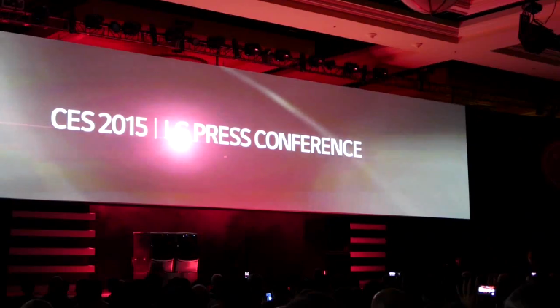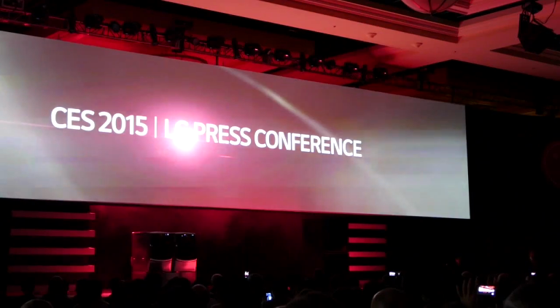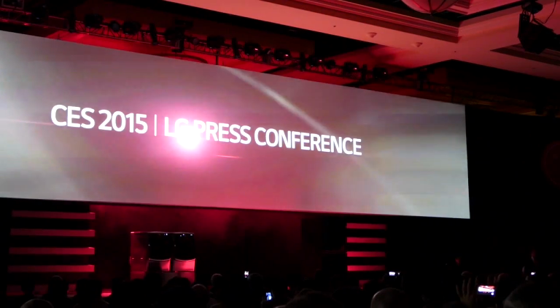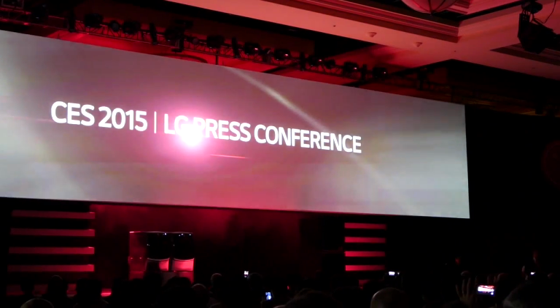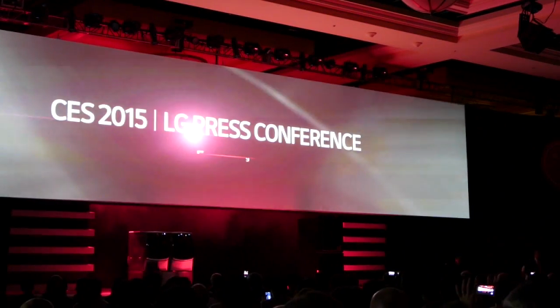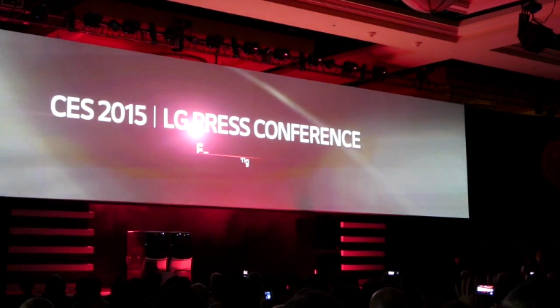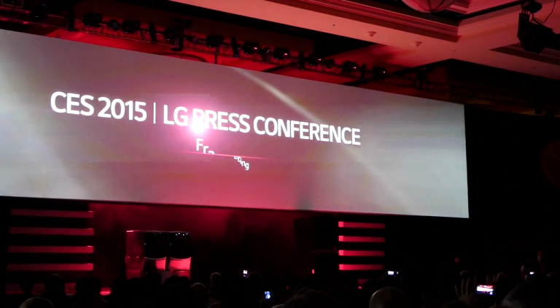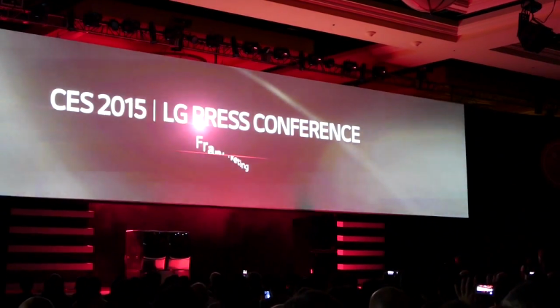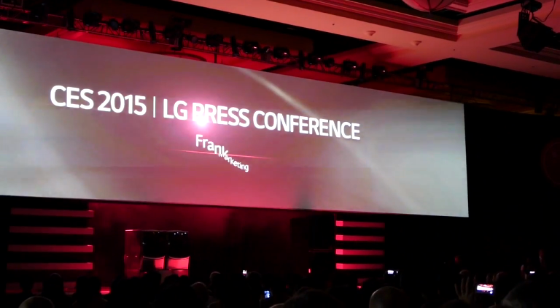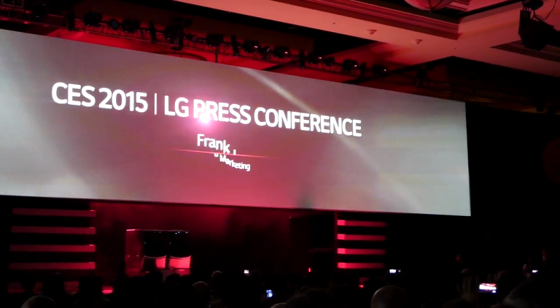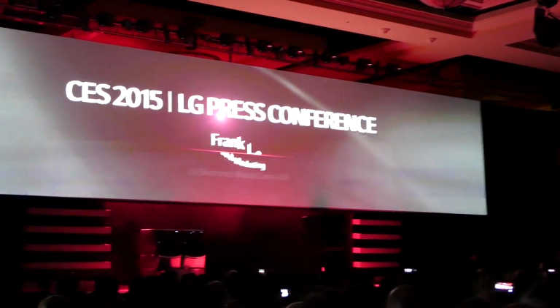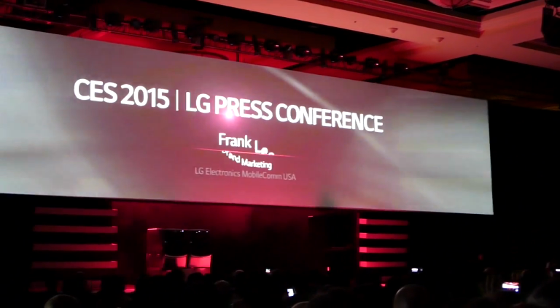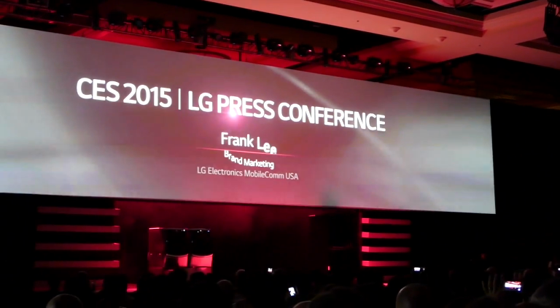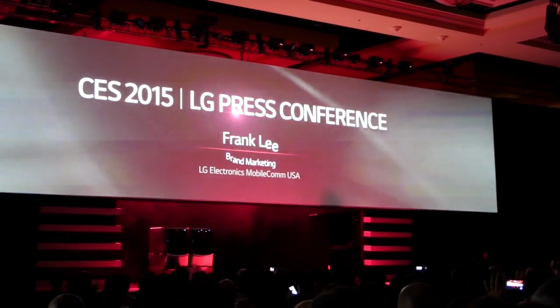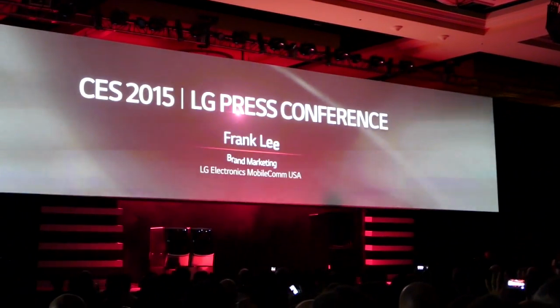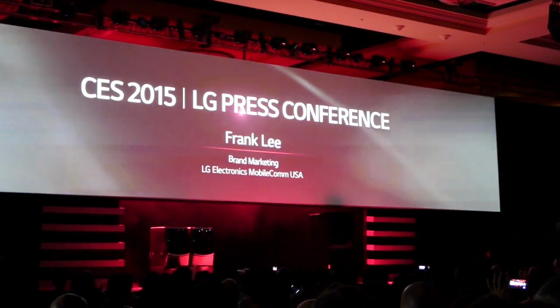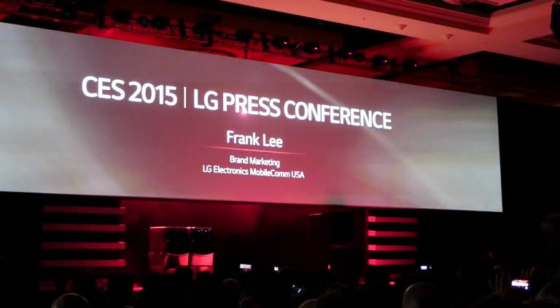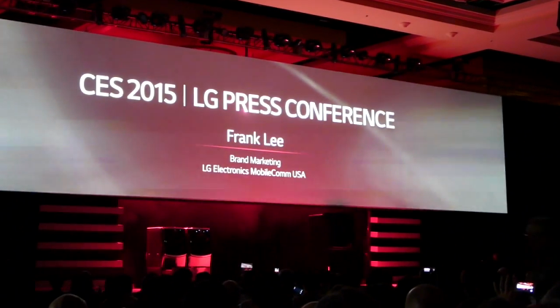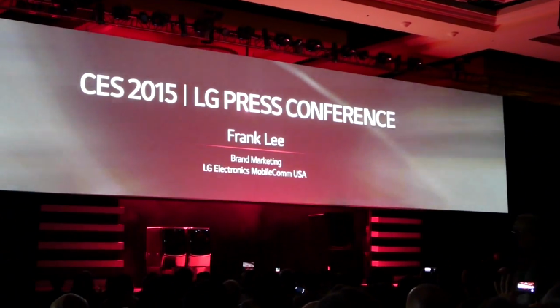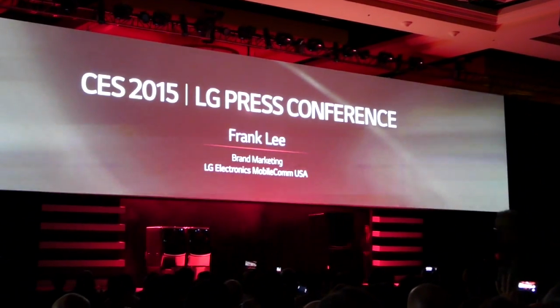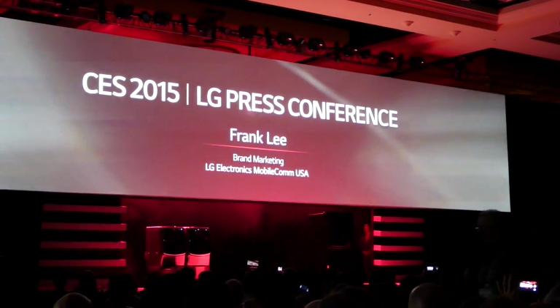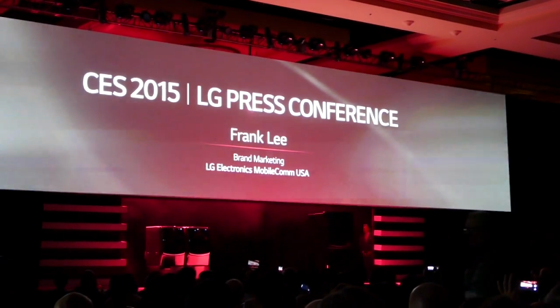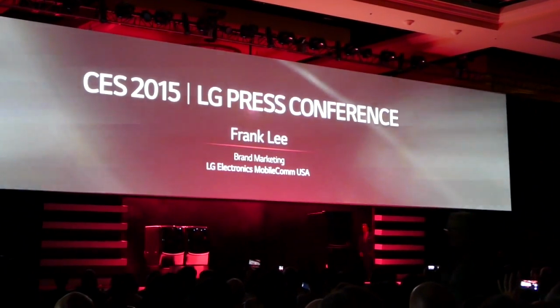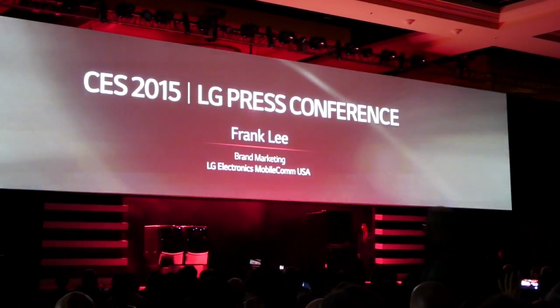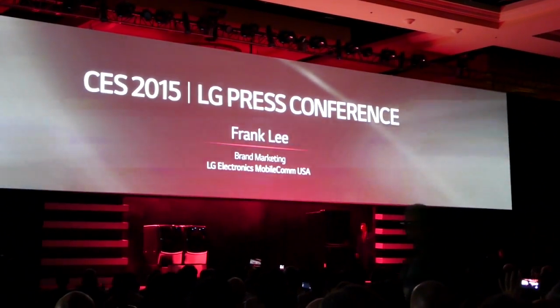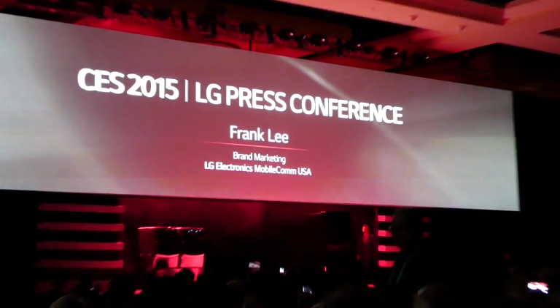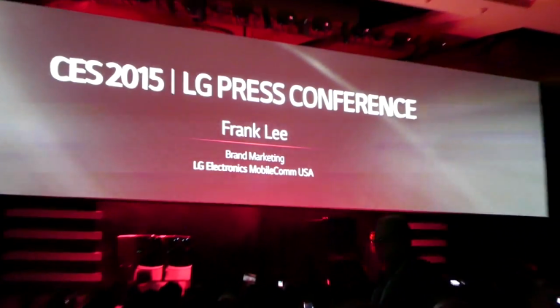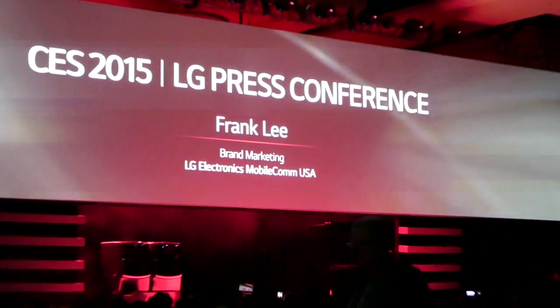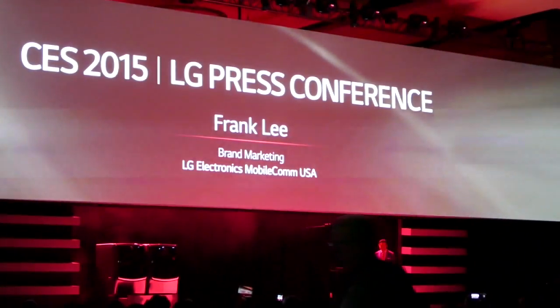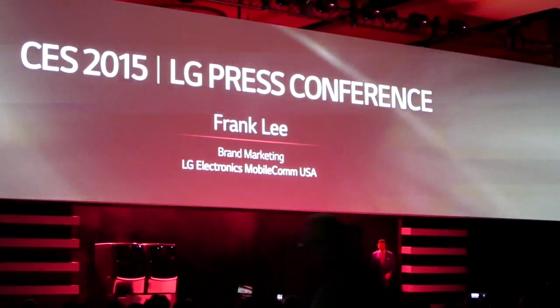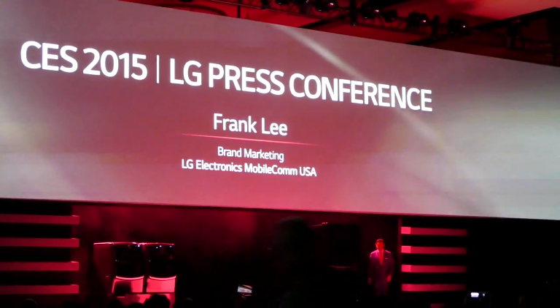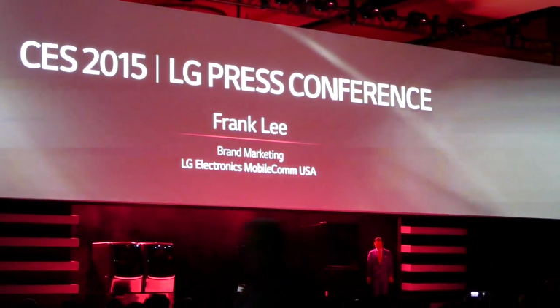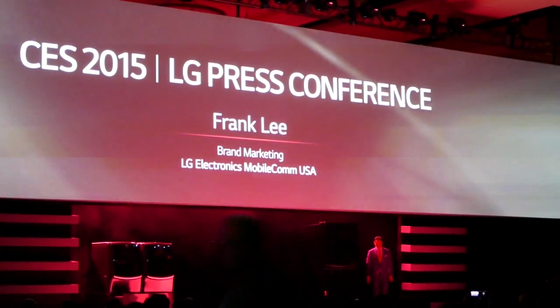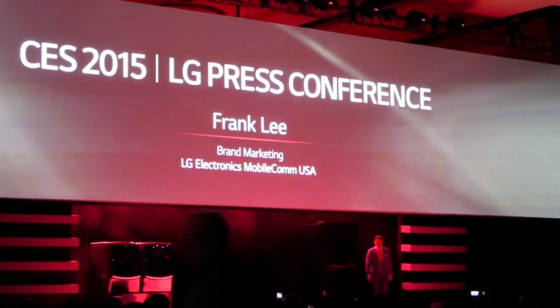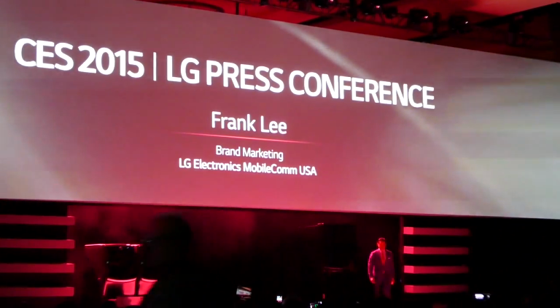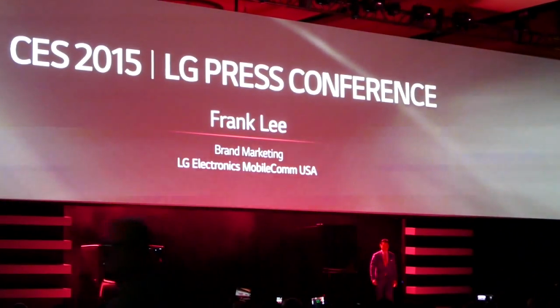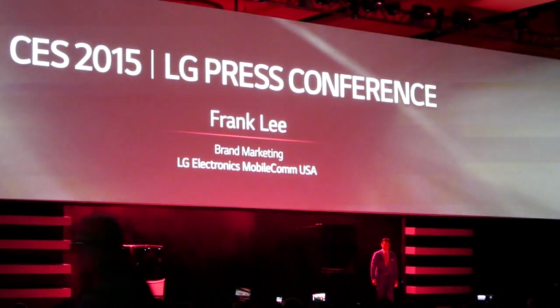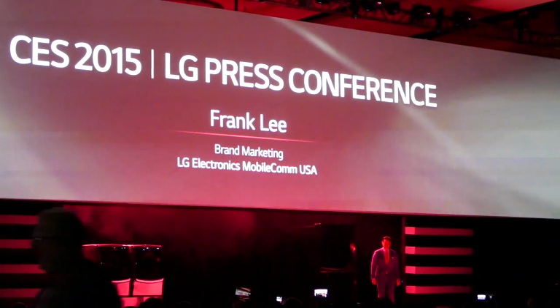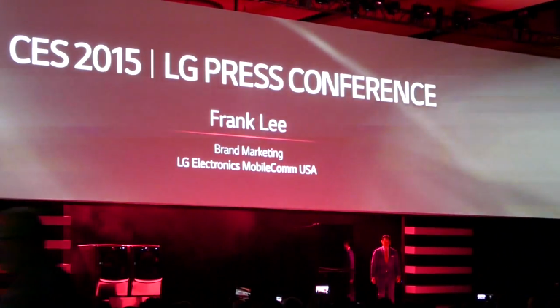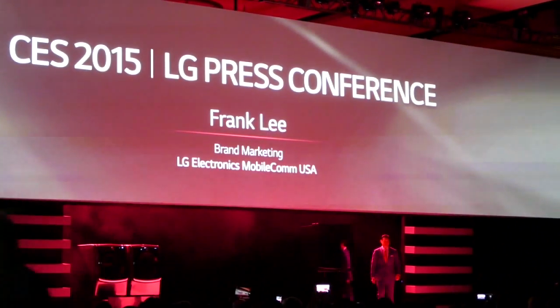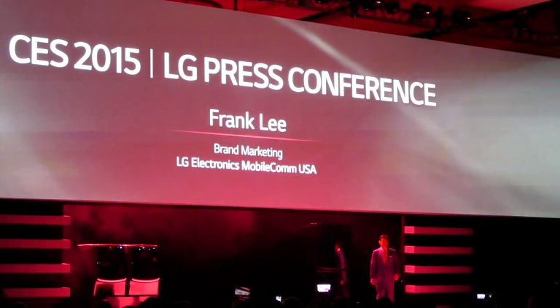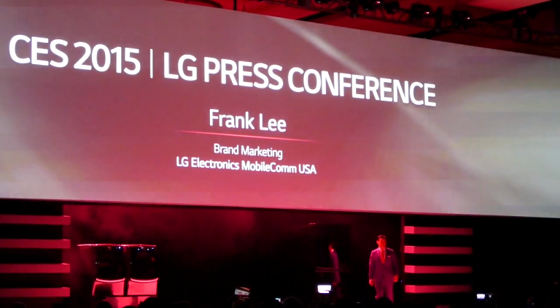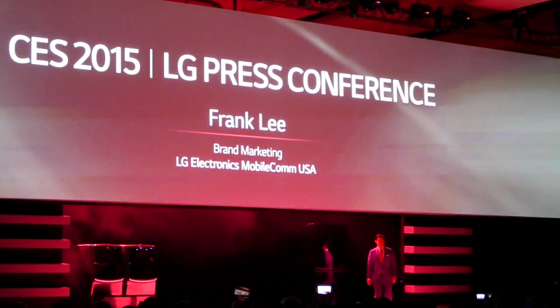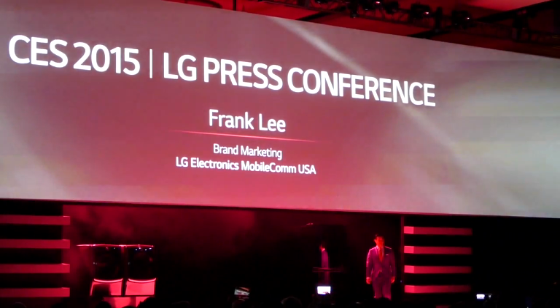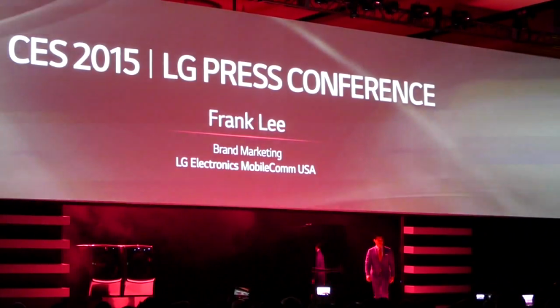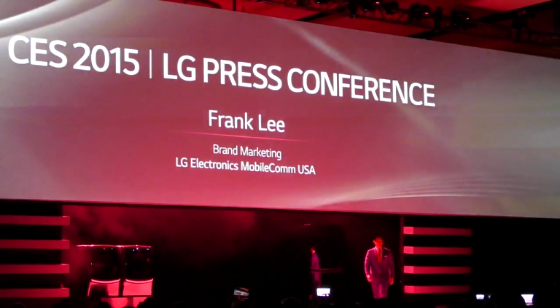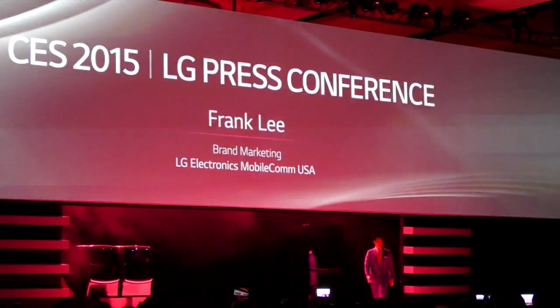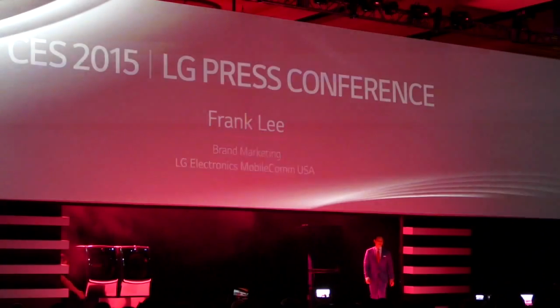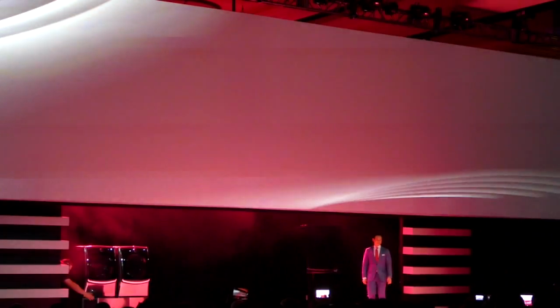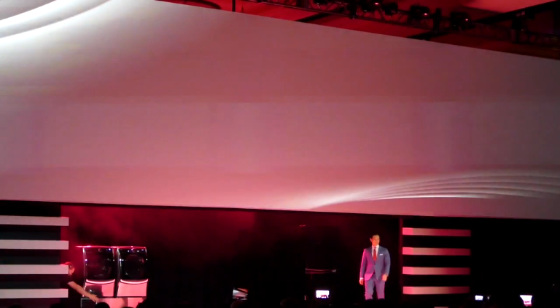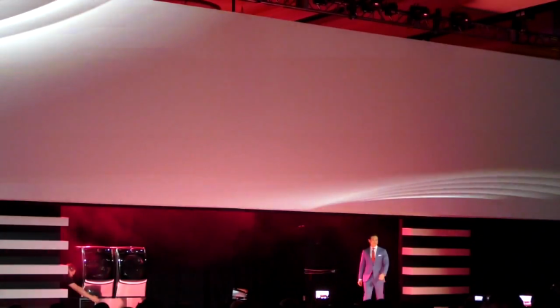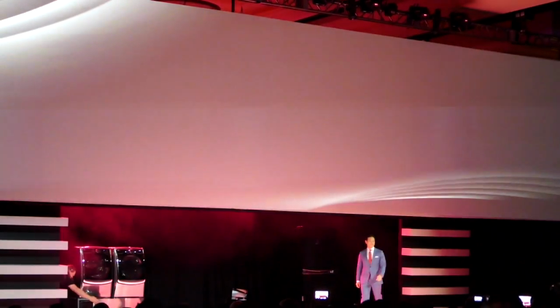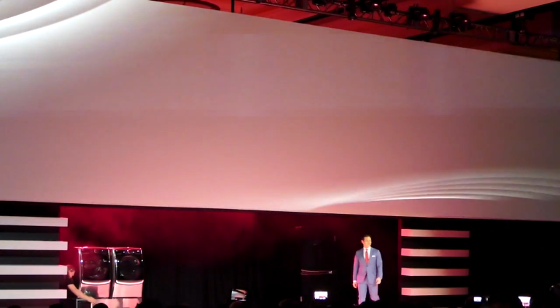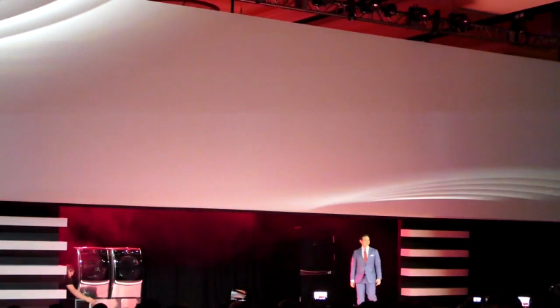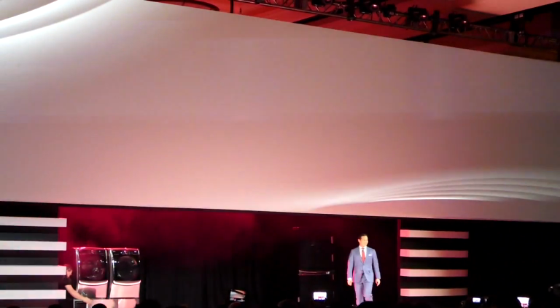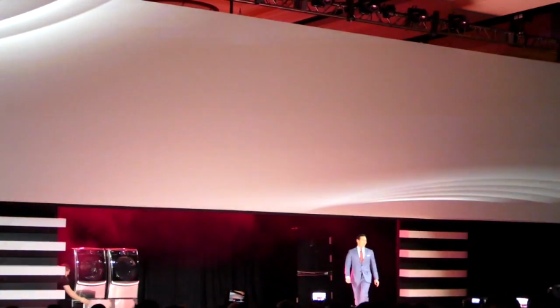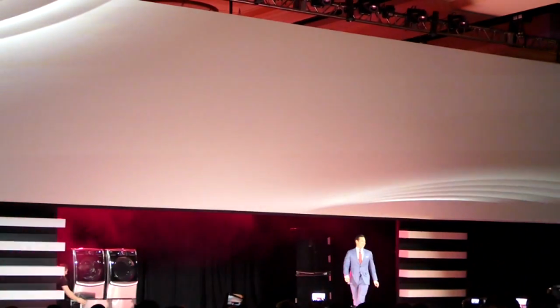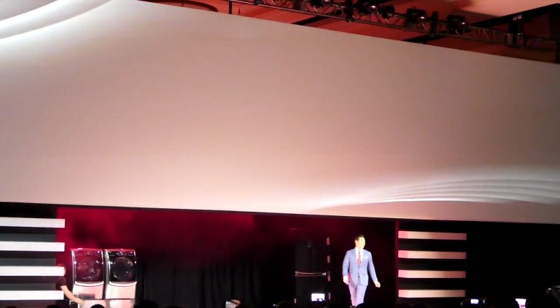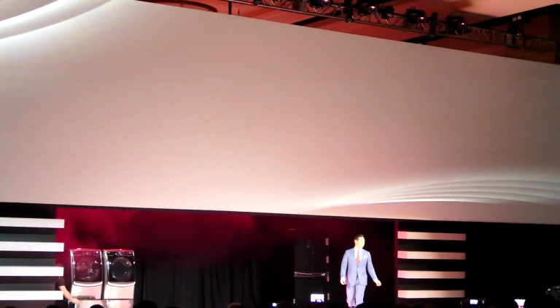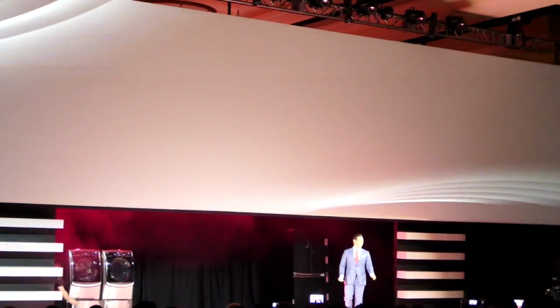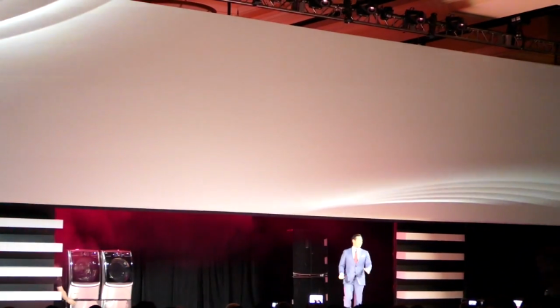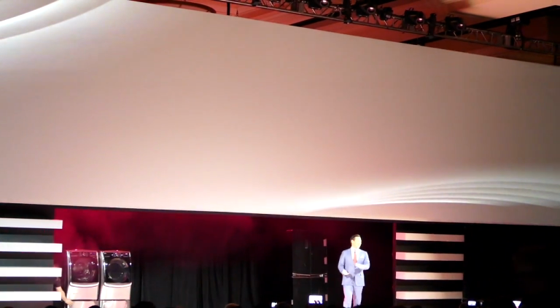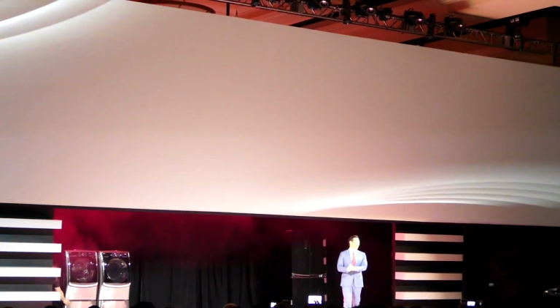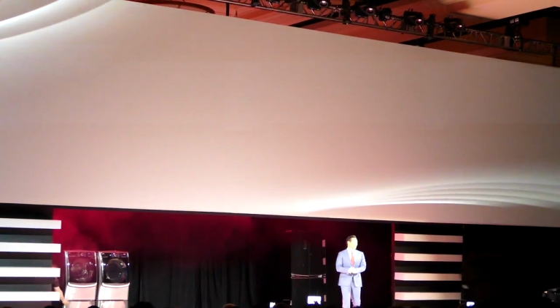Final product presentation from LG MobileCom USA, Frank Lee. Good morning.